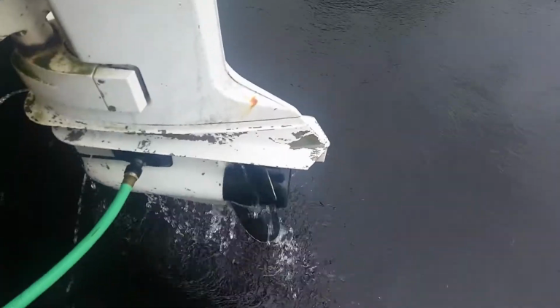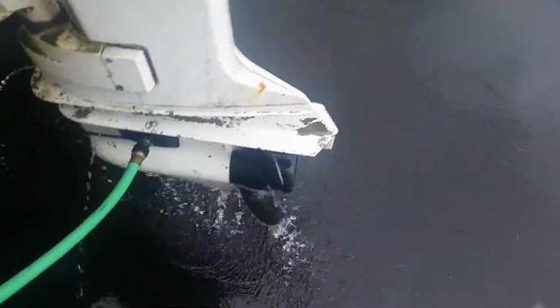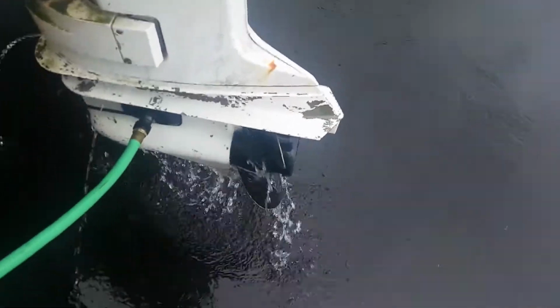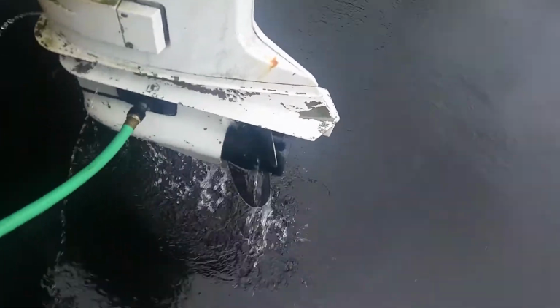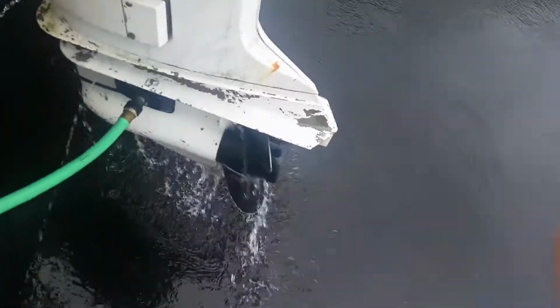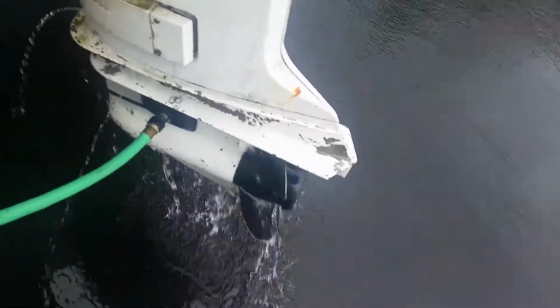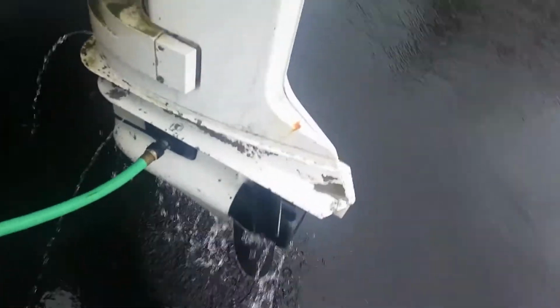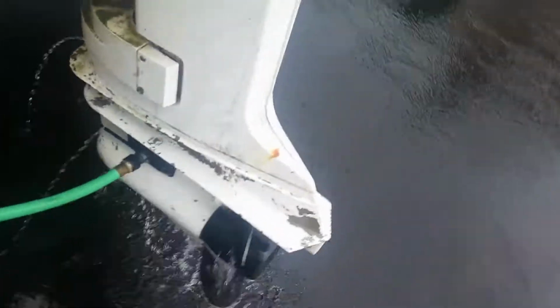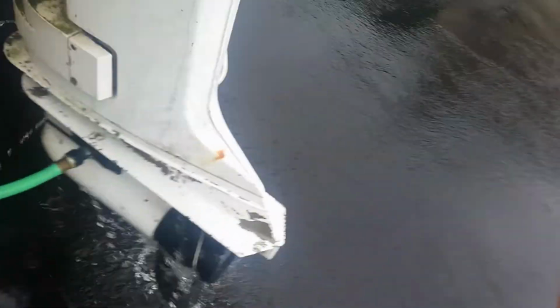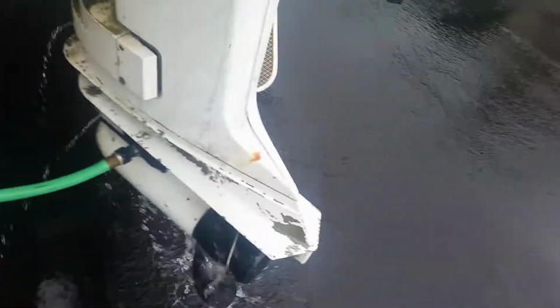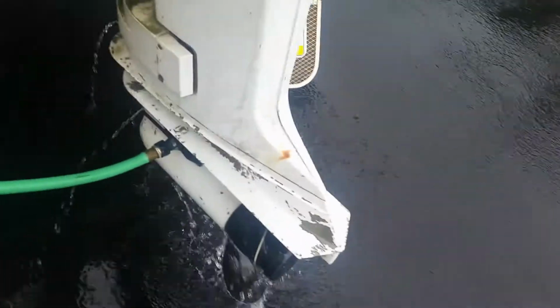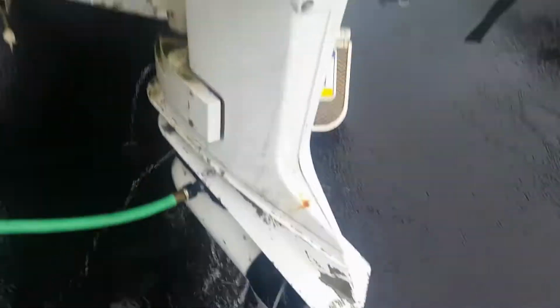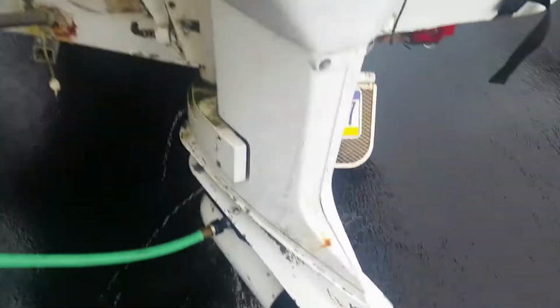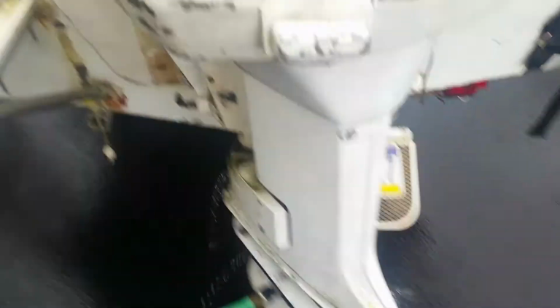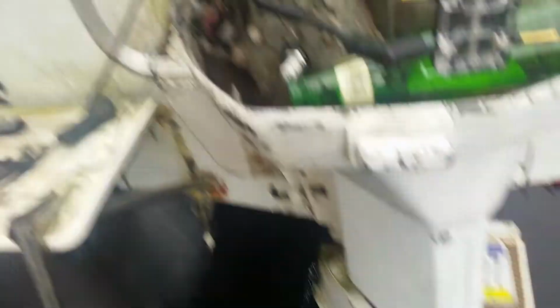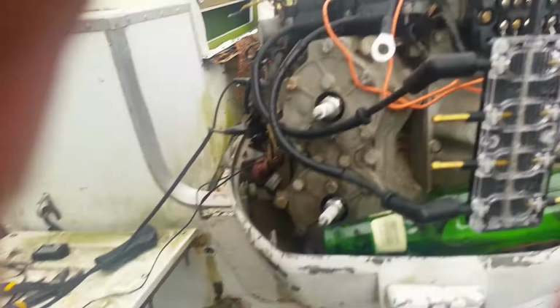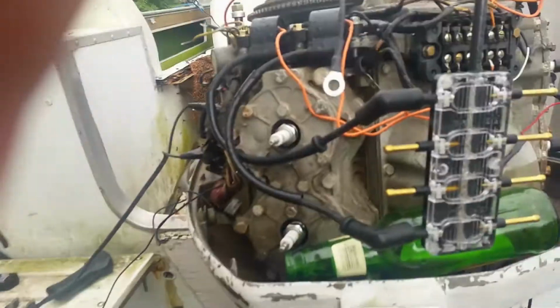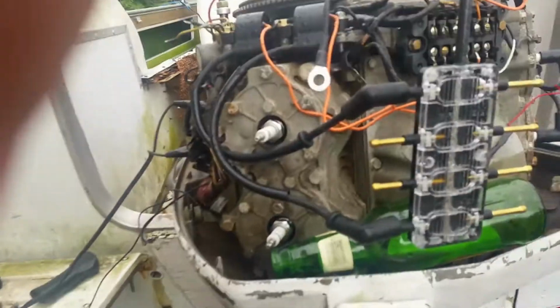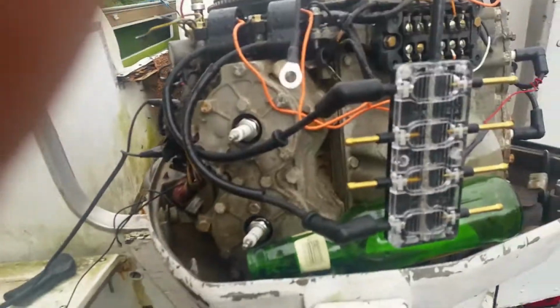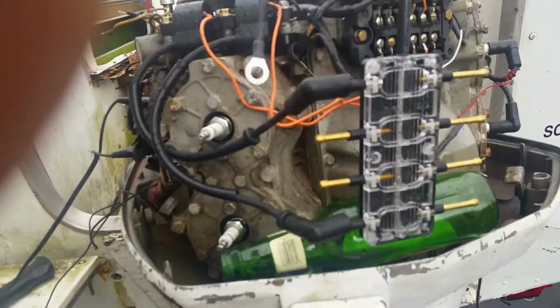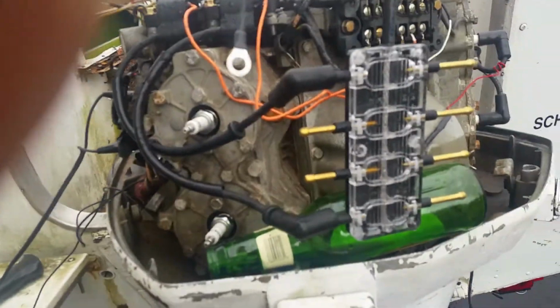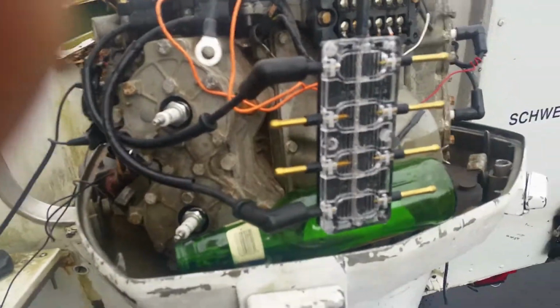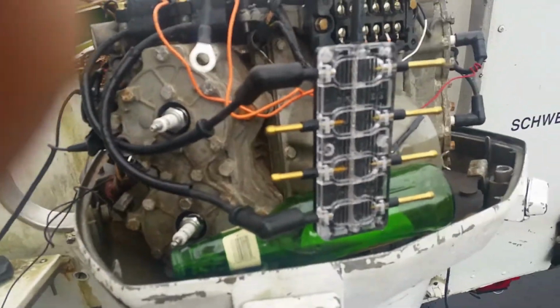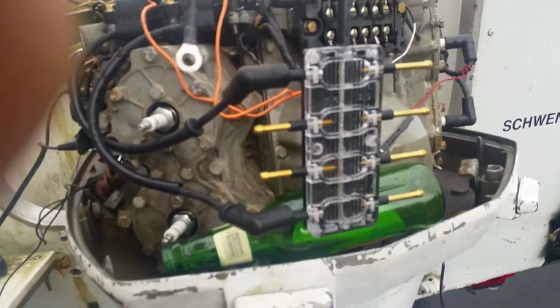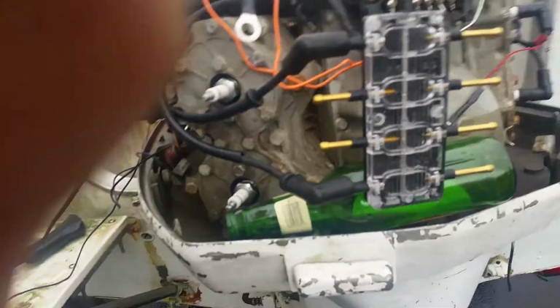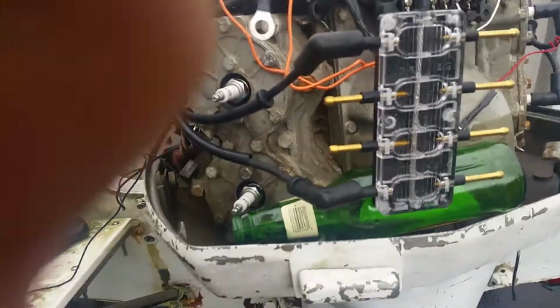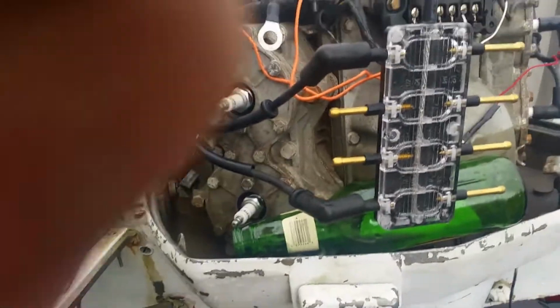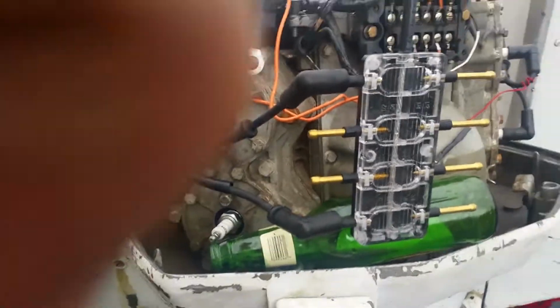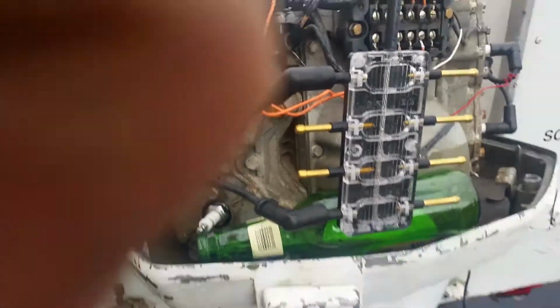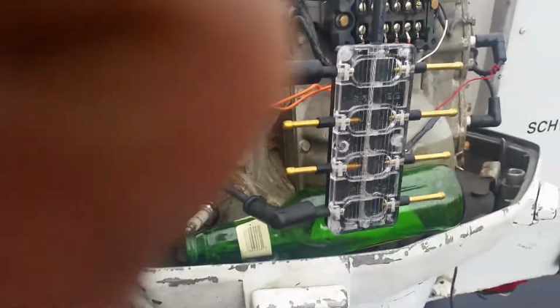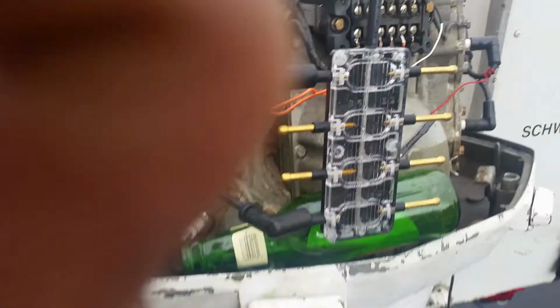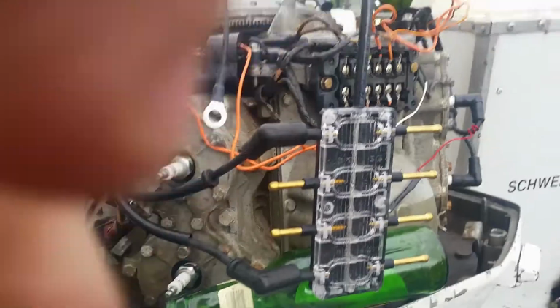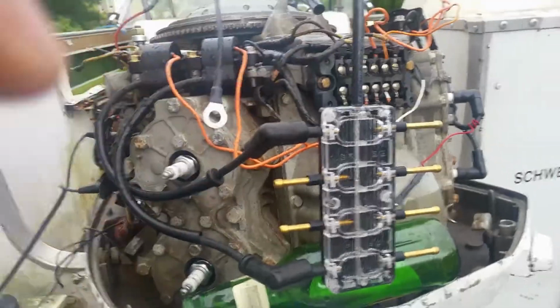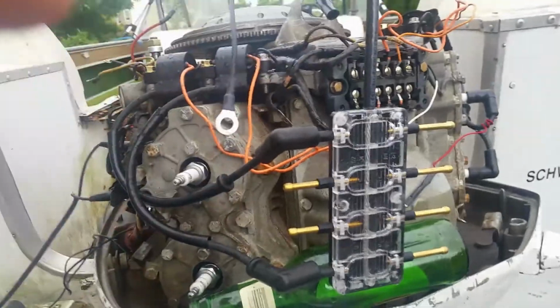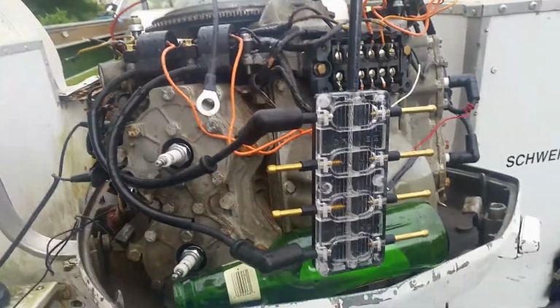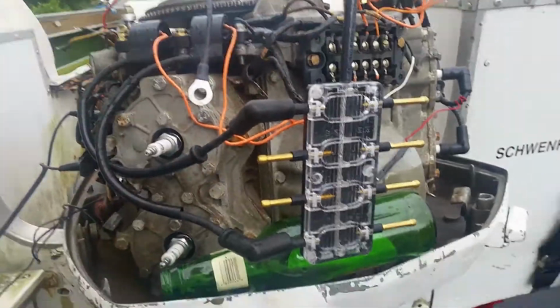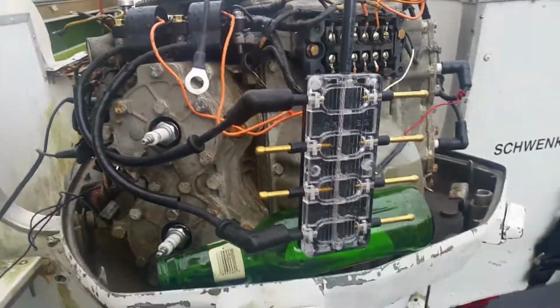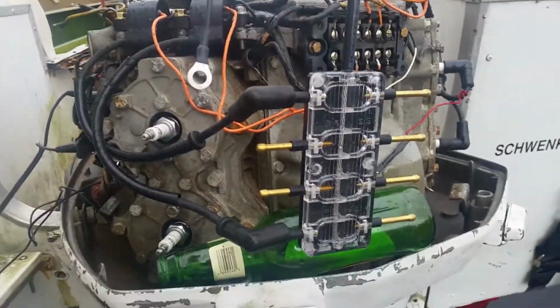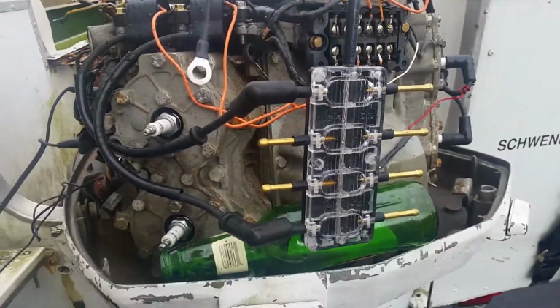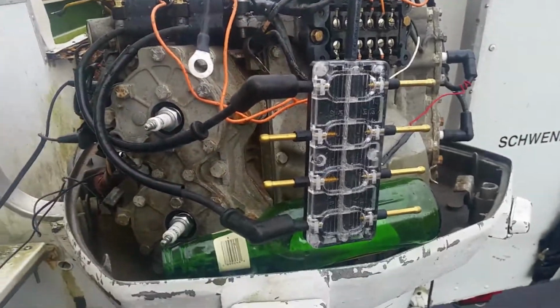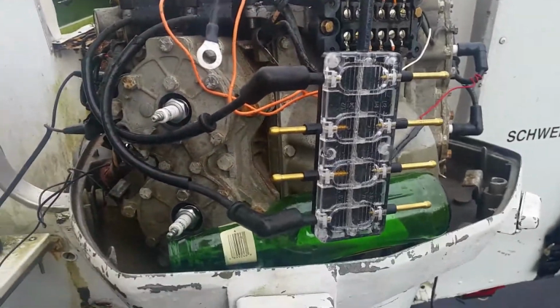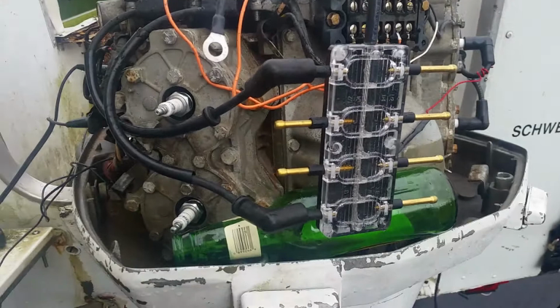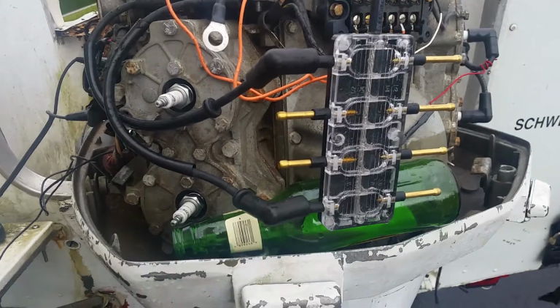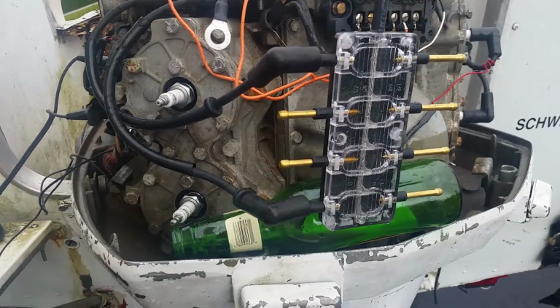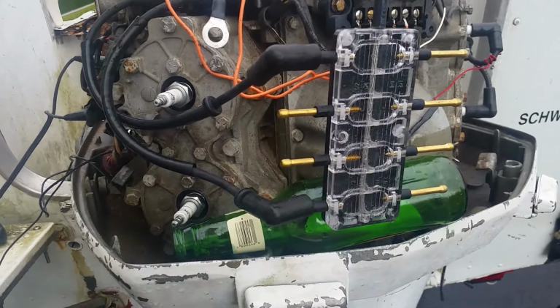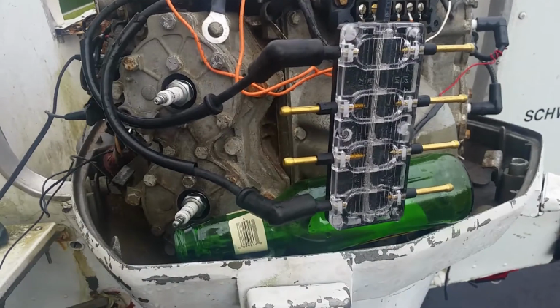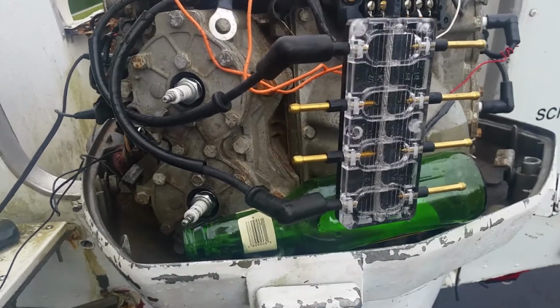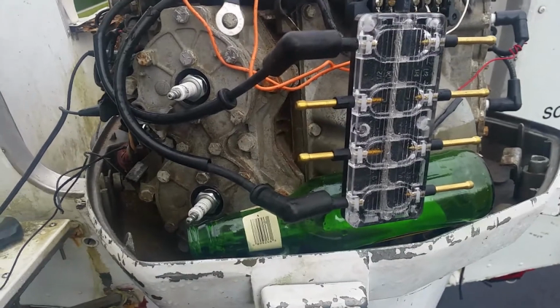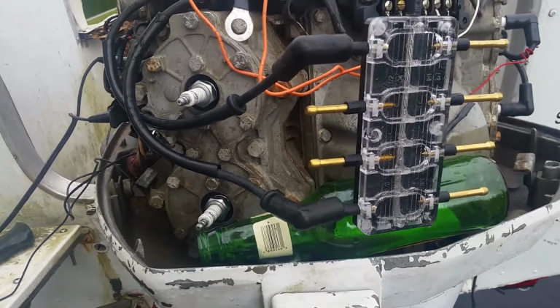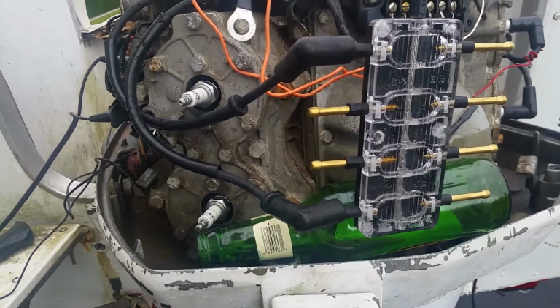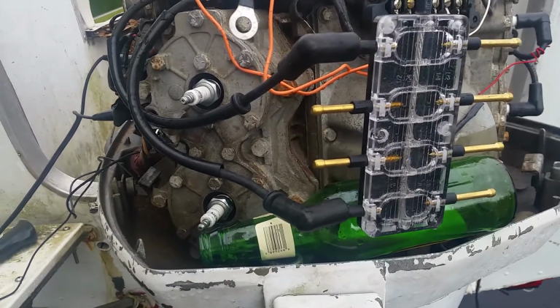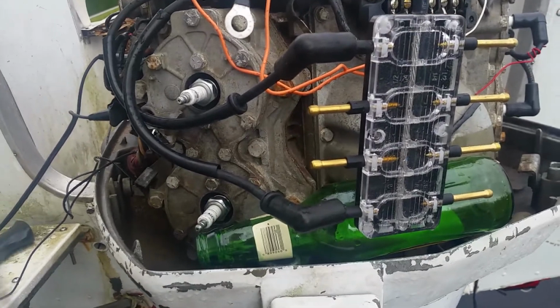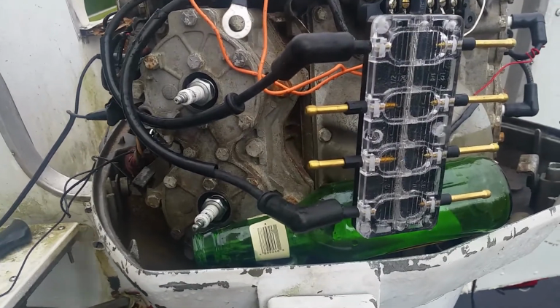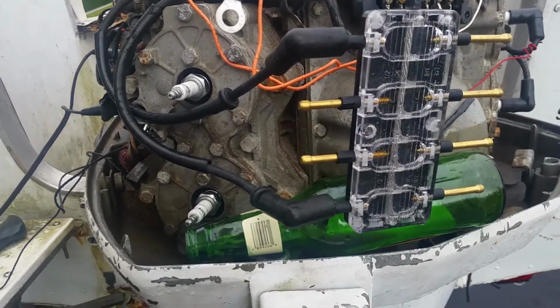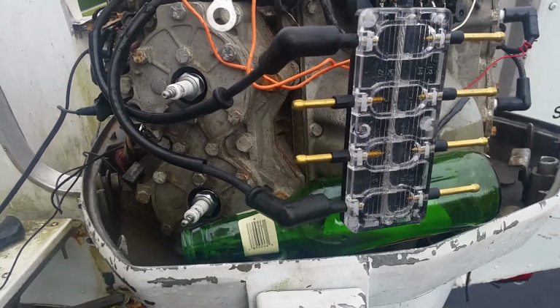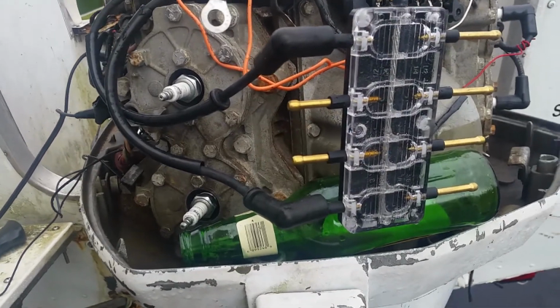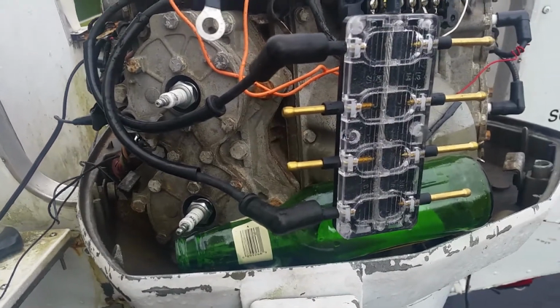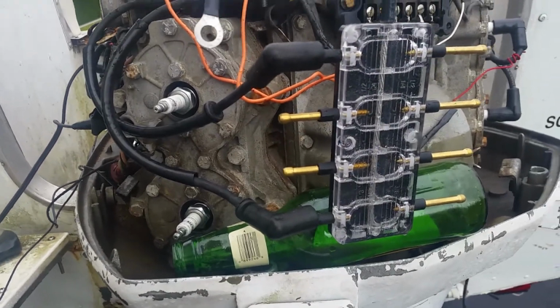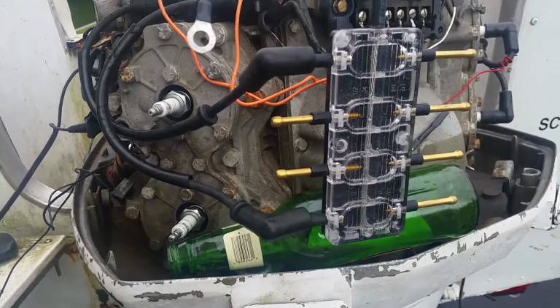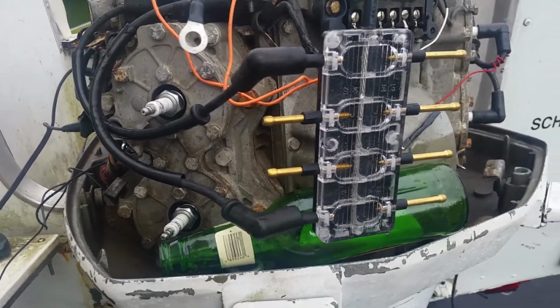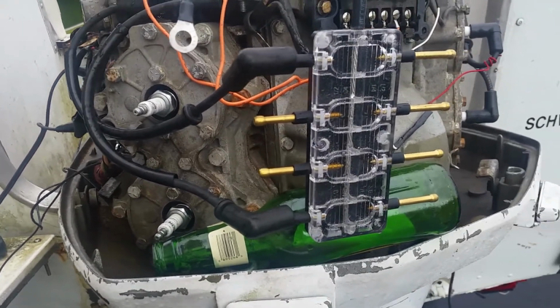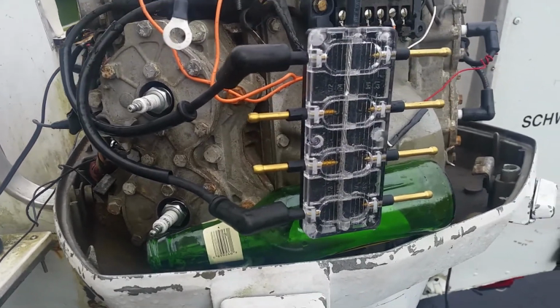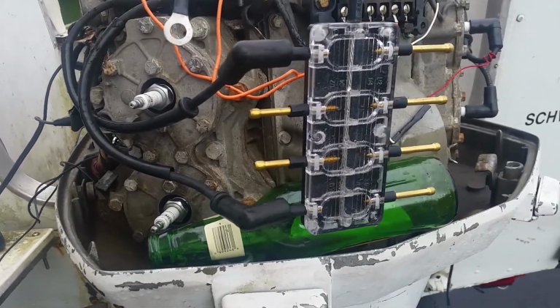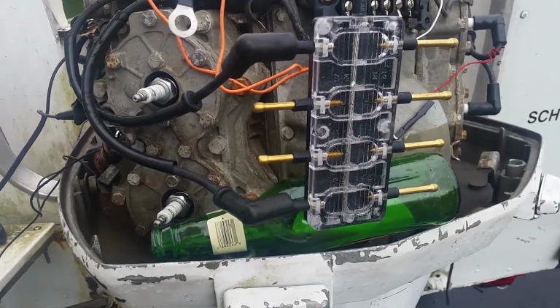I'm getting spark to both, but those cylinders aren't really firing - or they're misfiring.